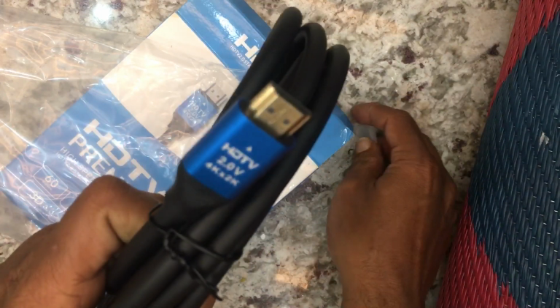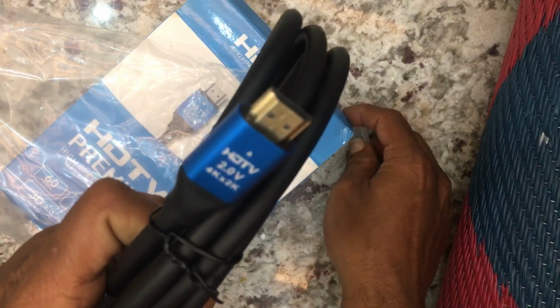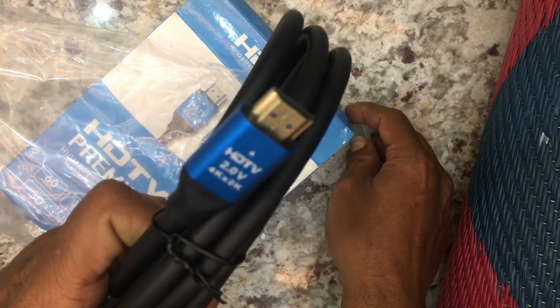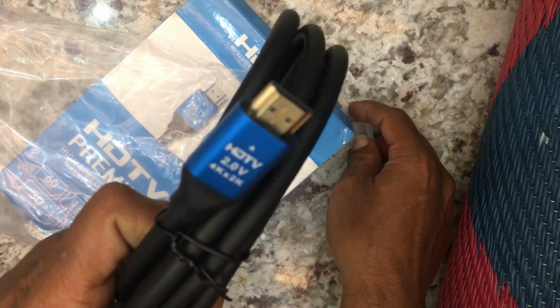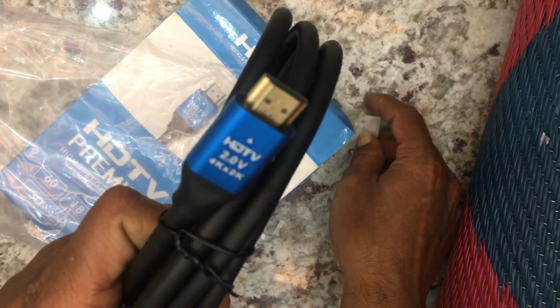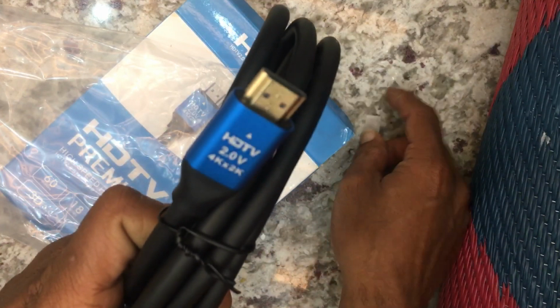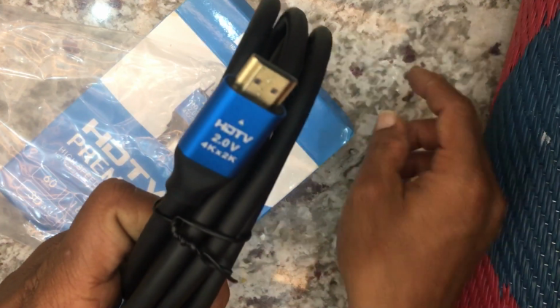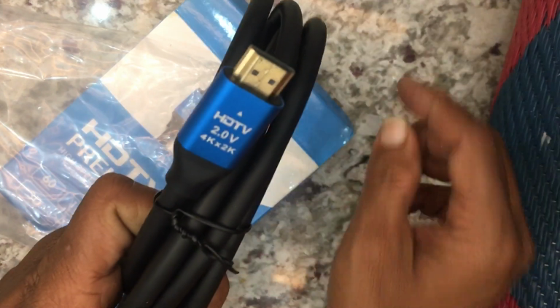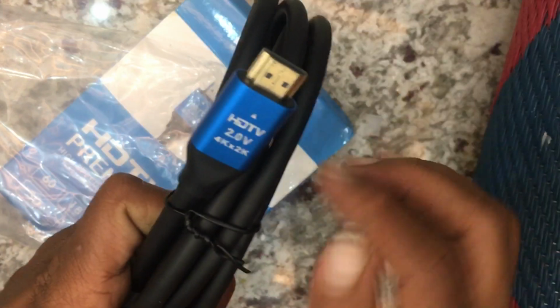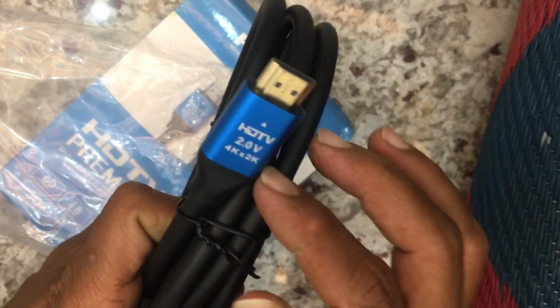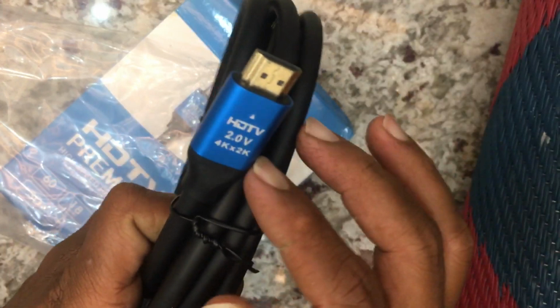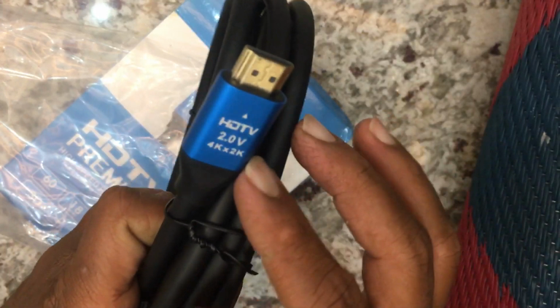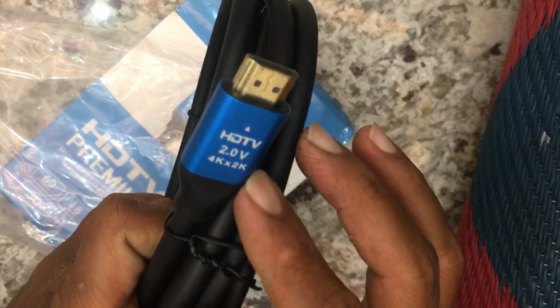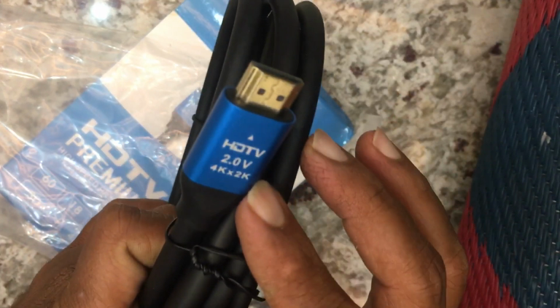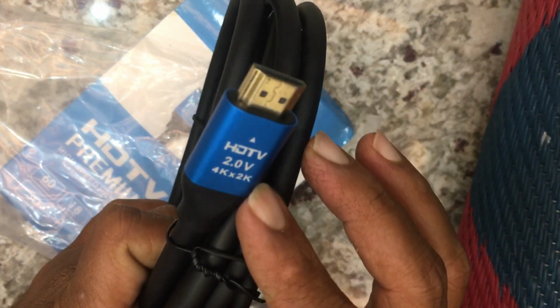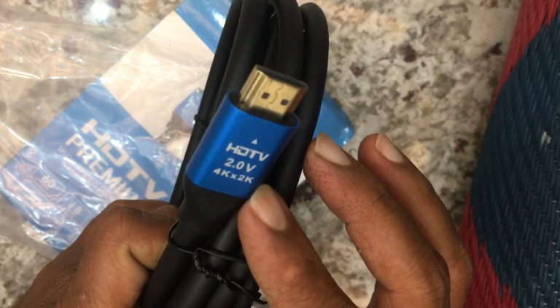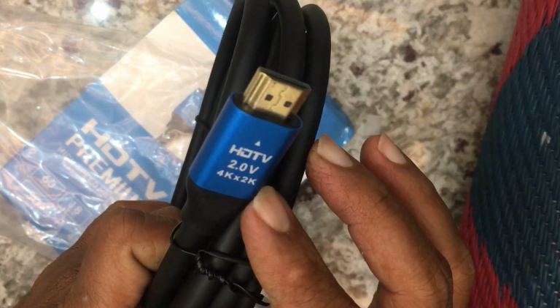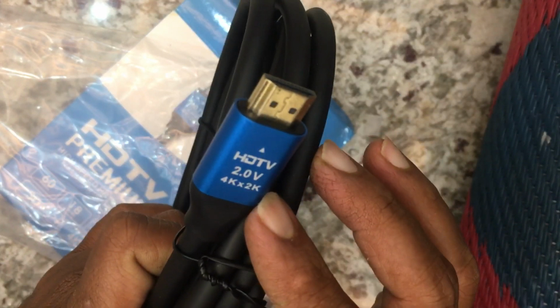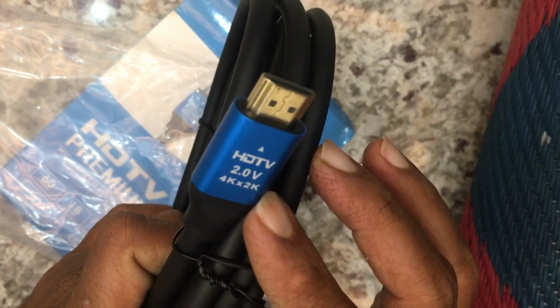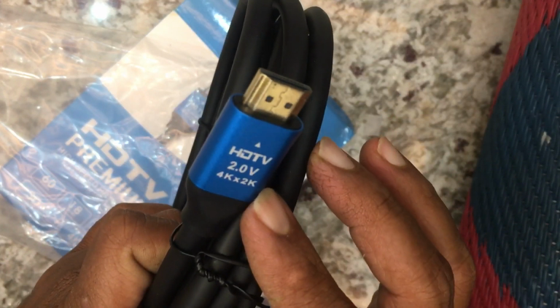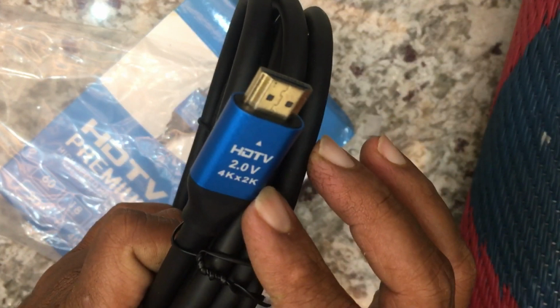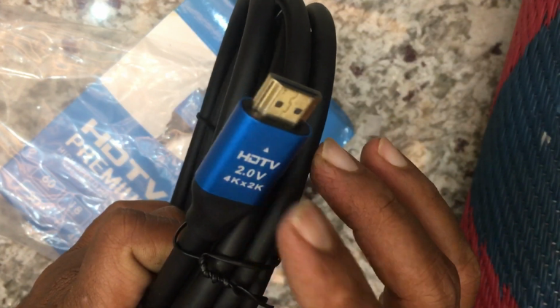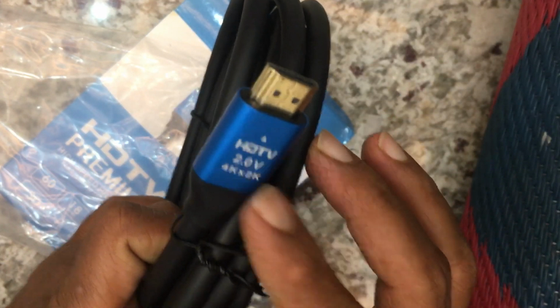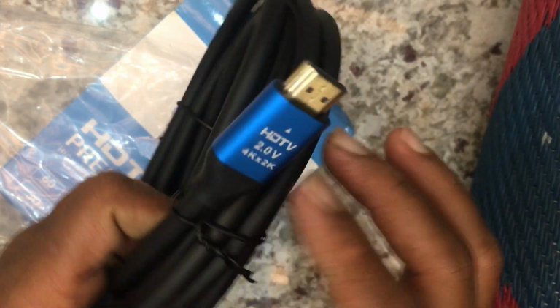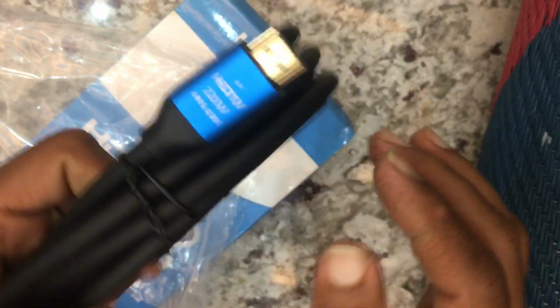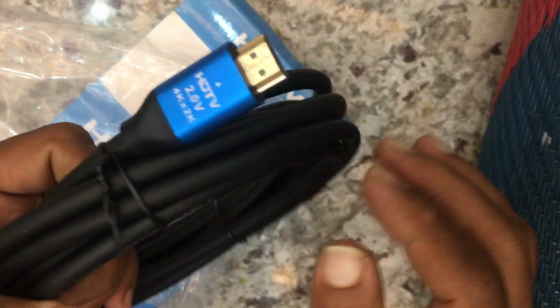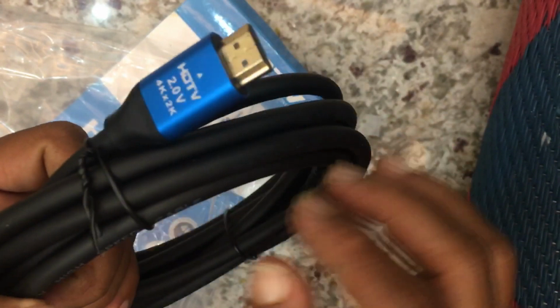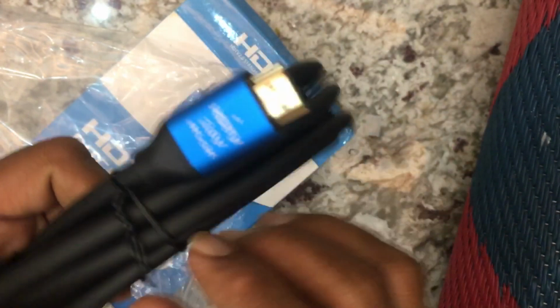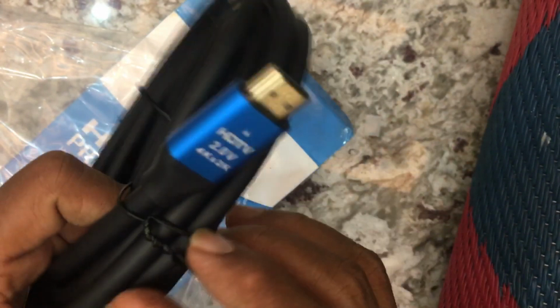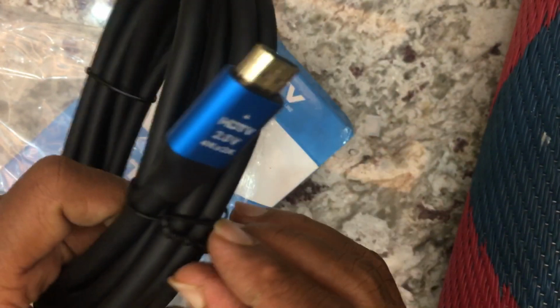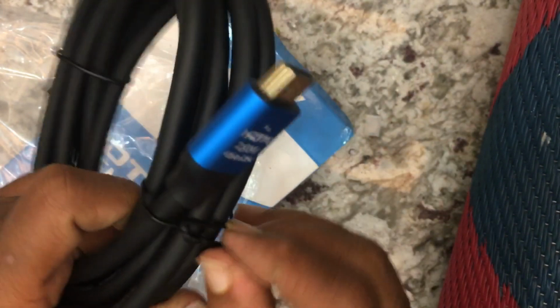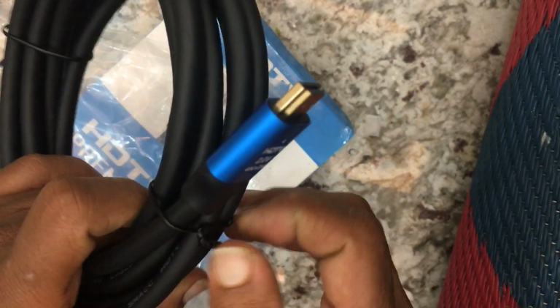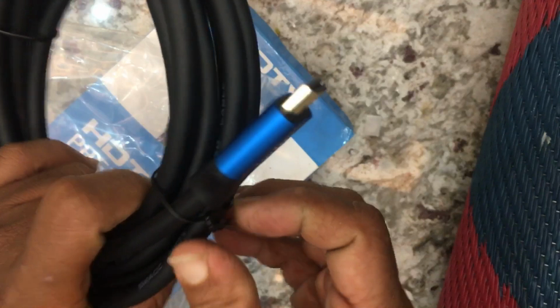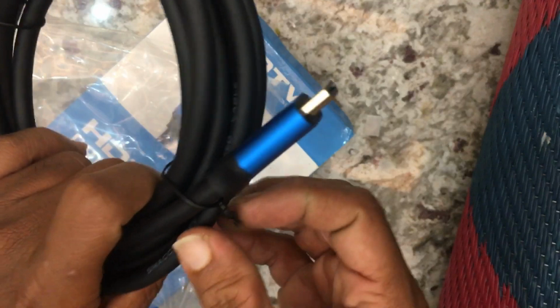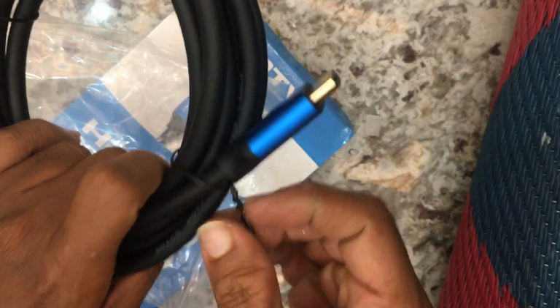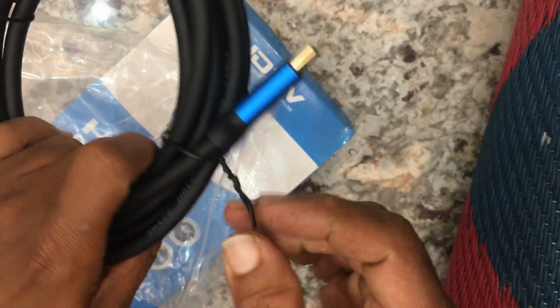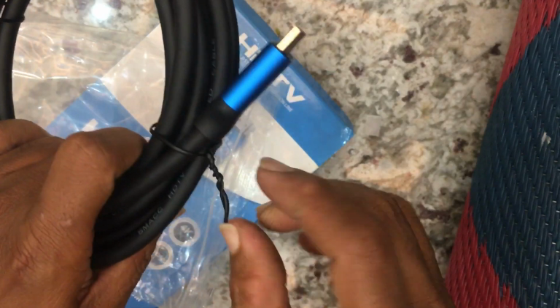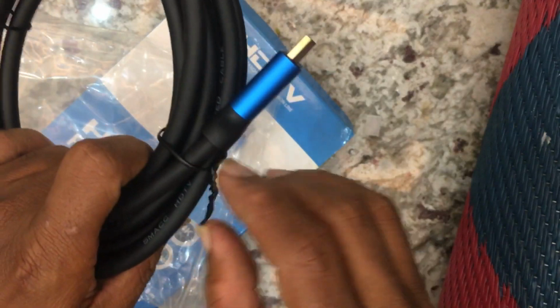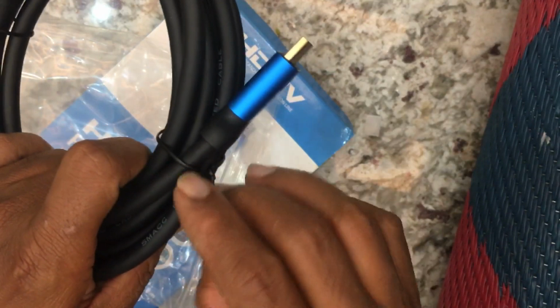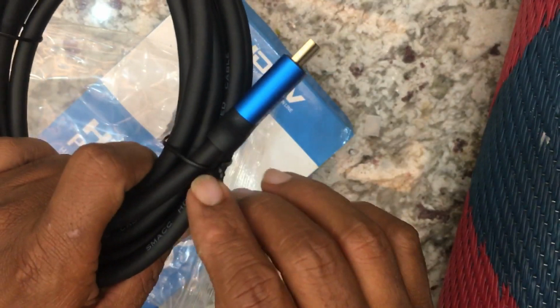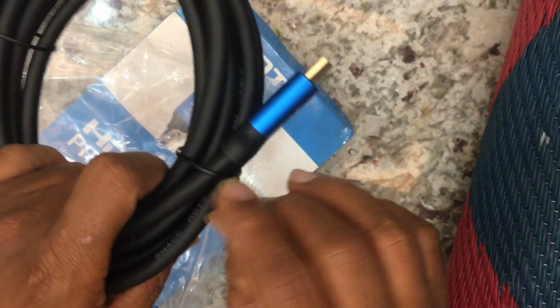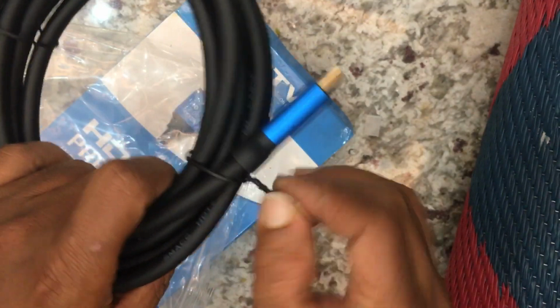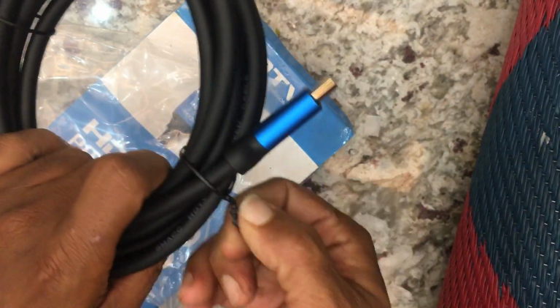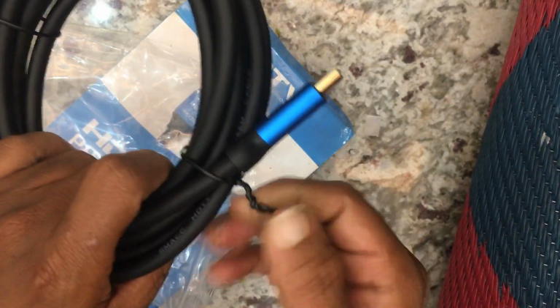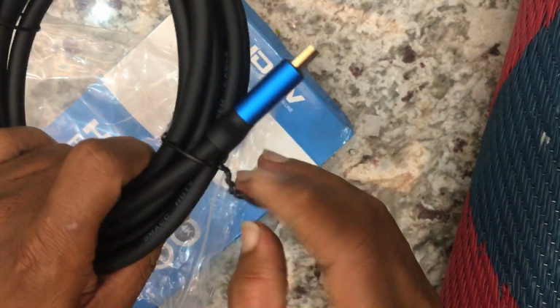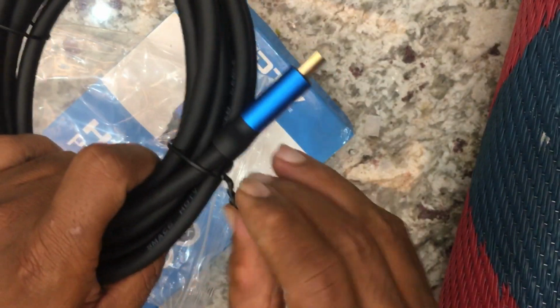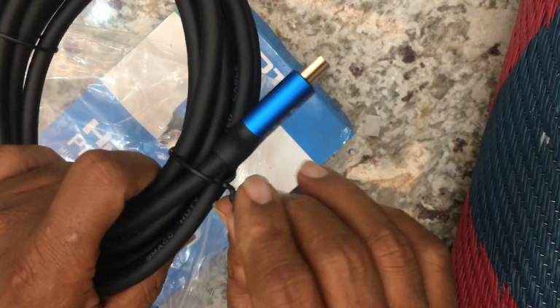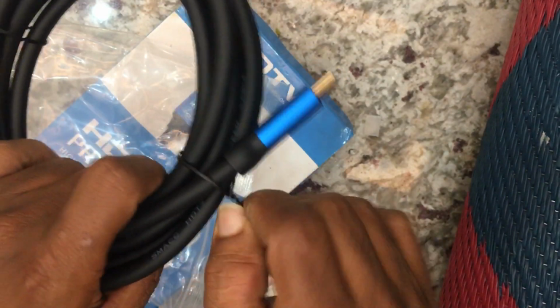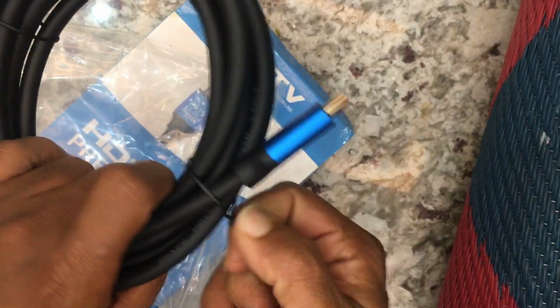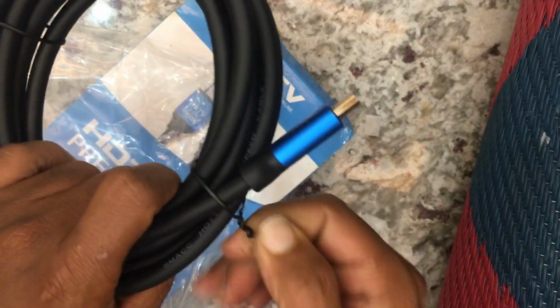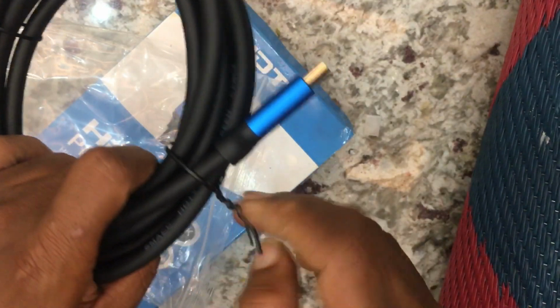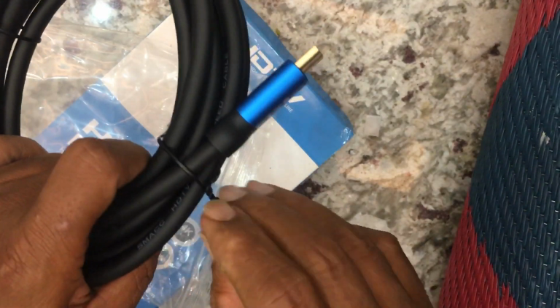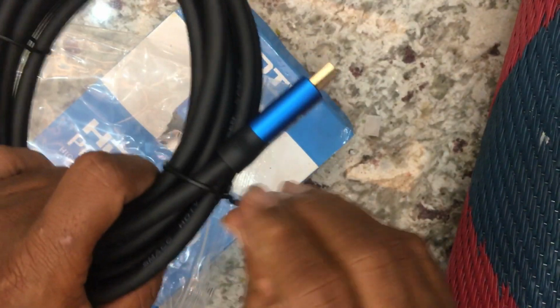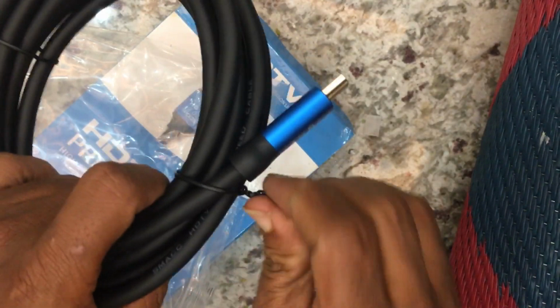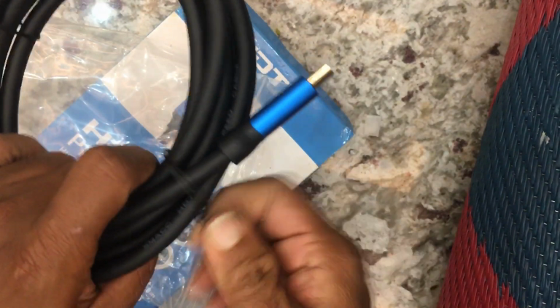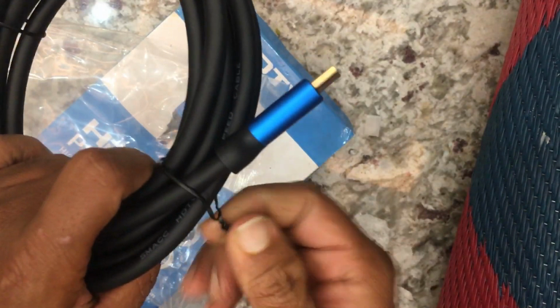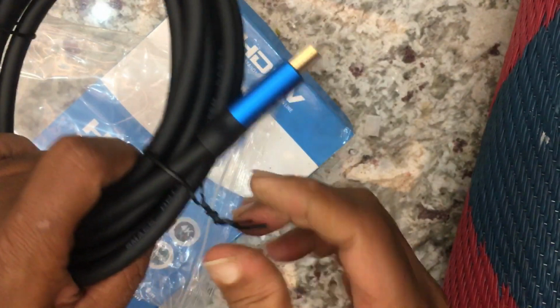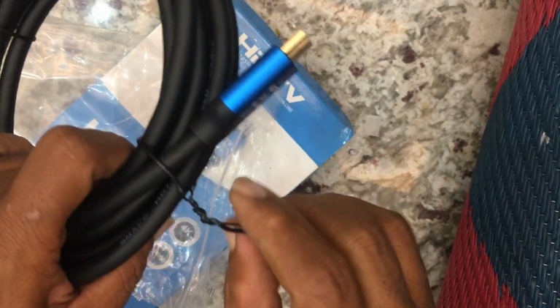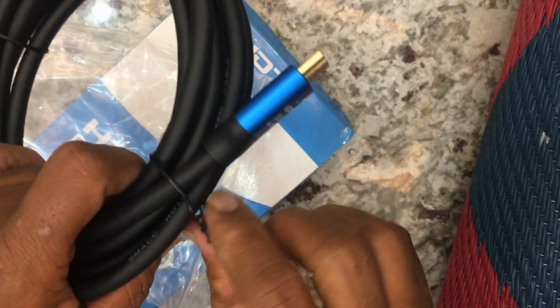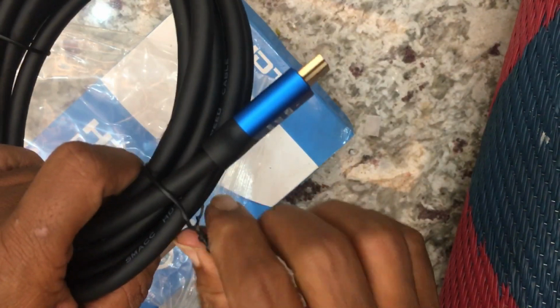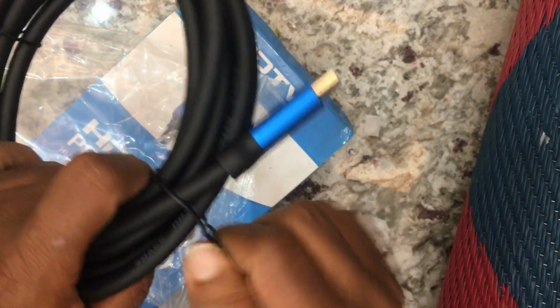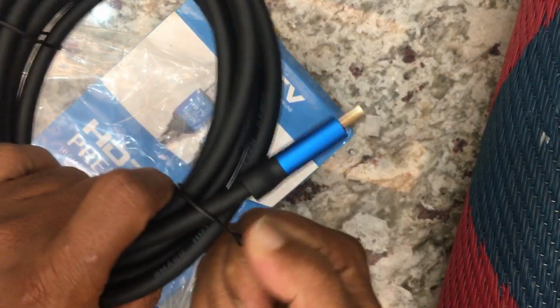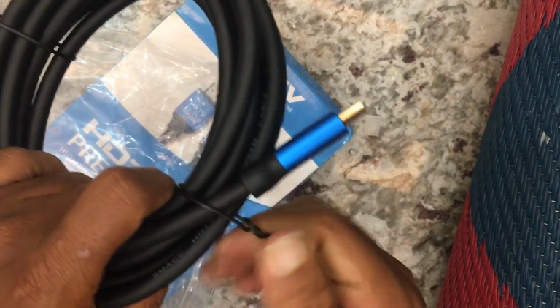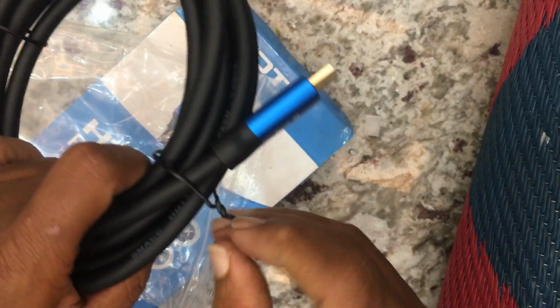It is a 4K by 2K resolution HDMI cable — a high quality HDMI cable.